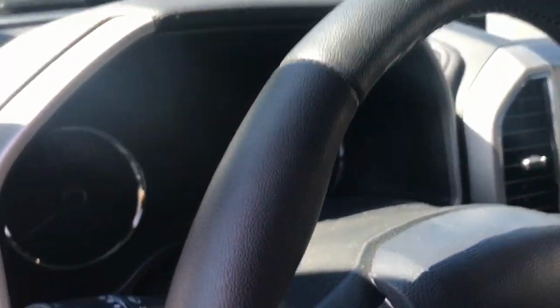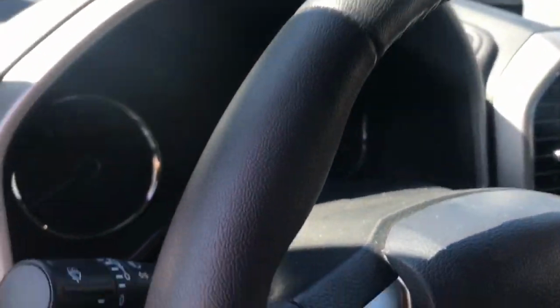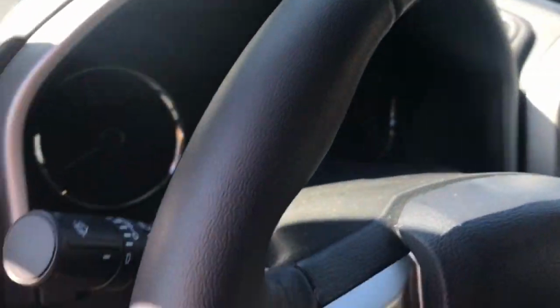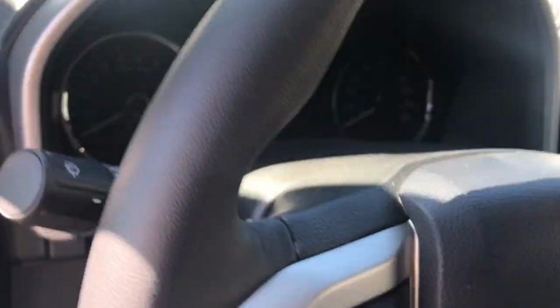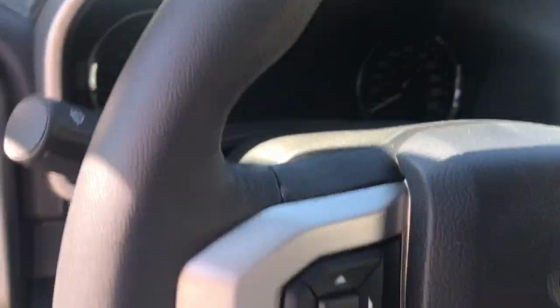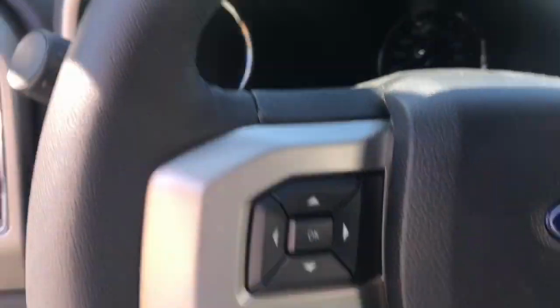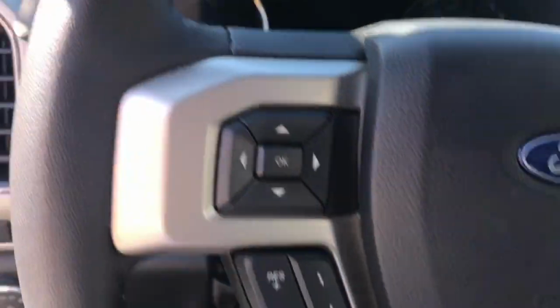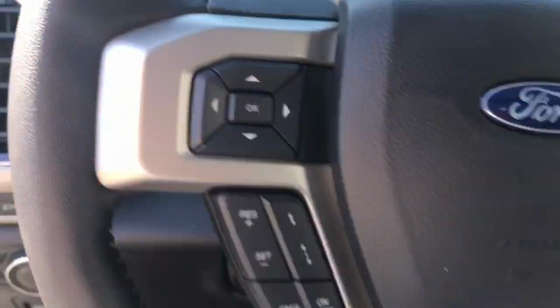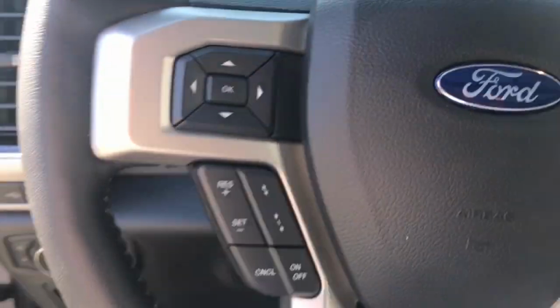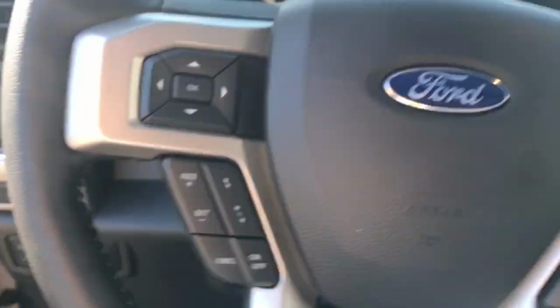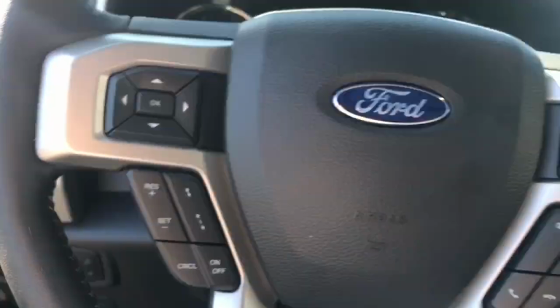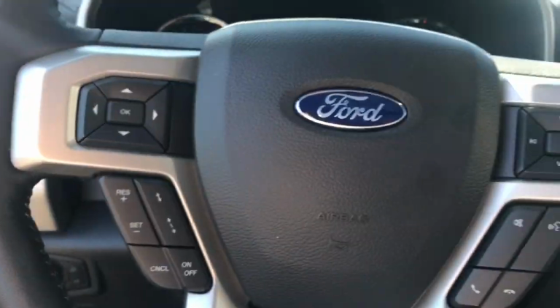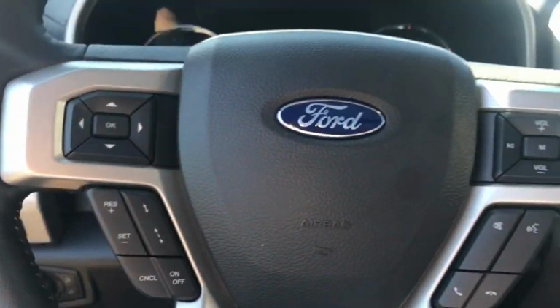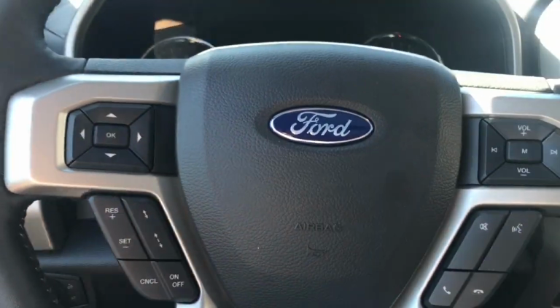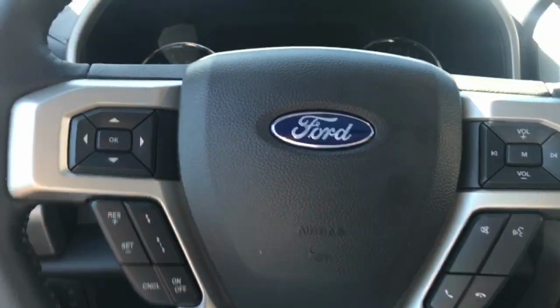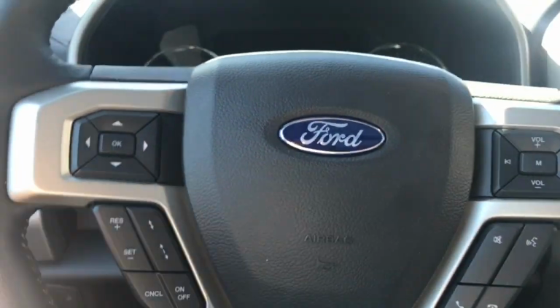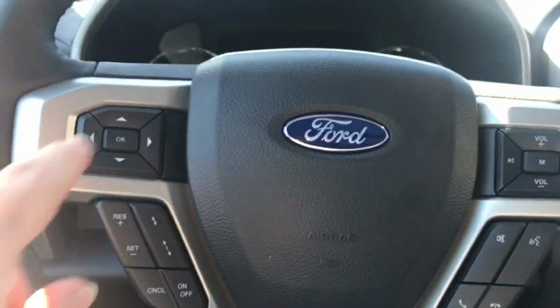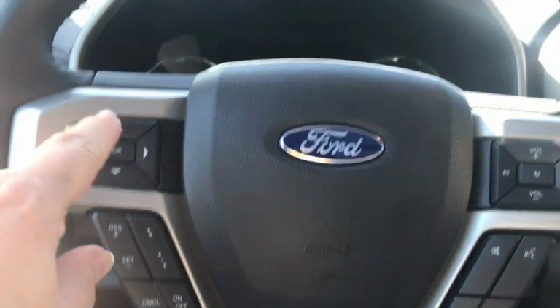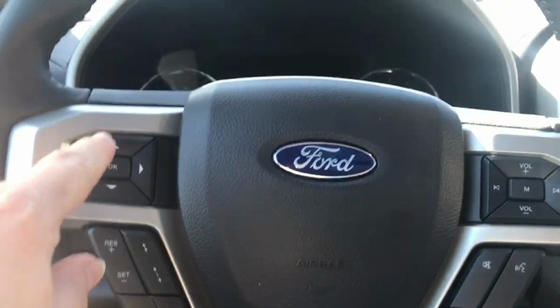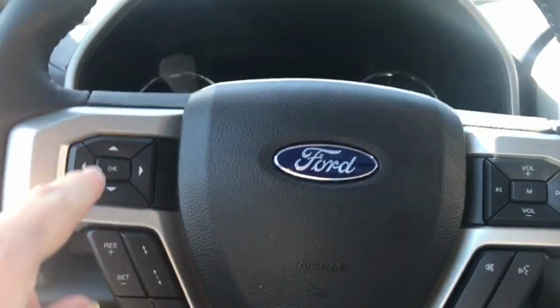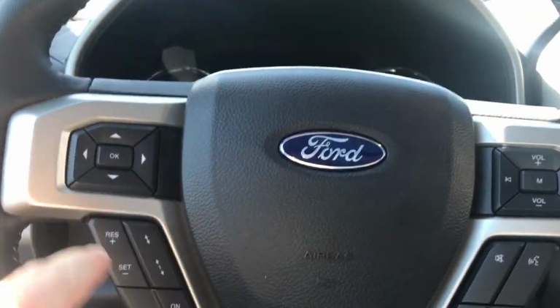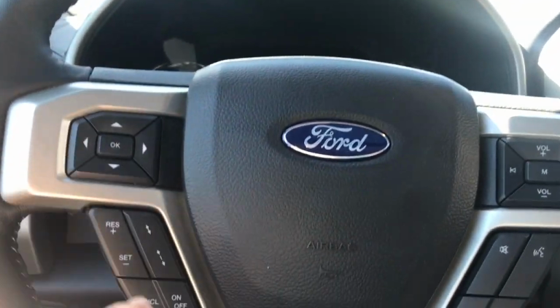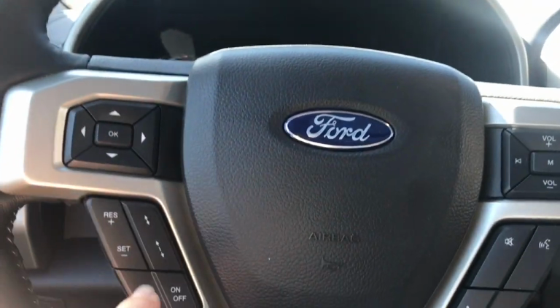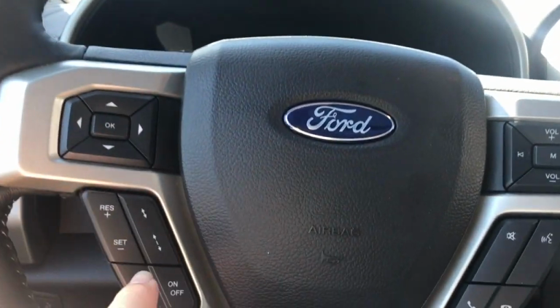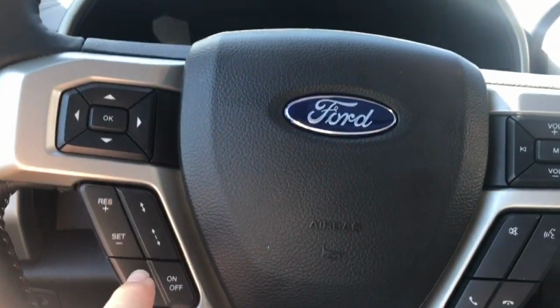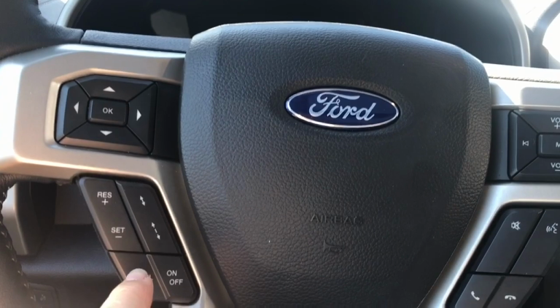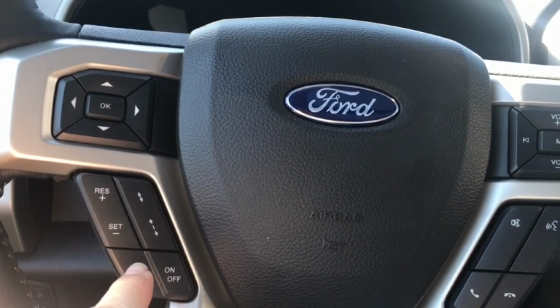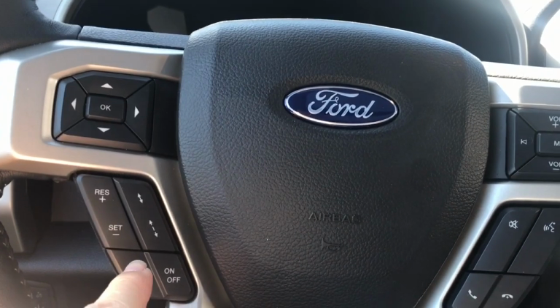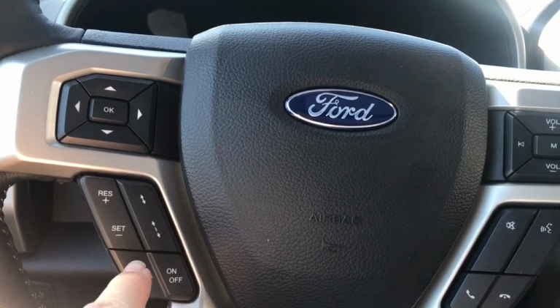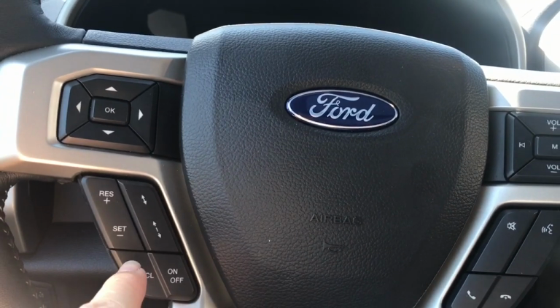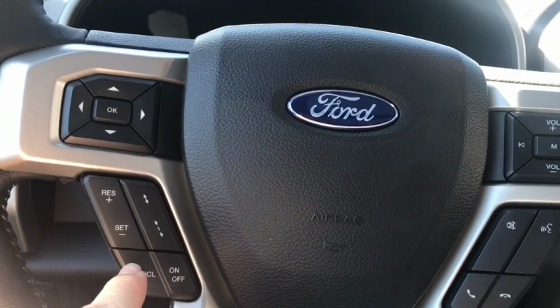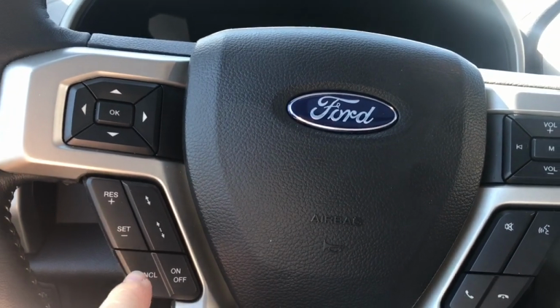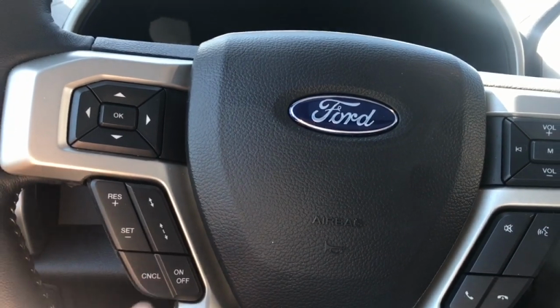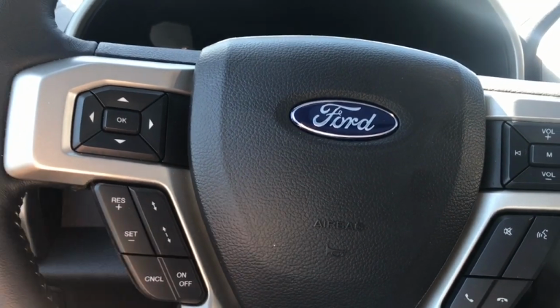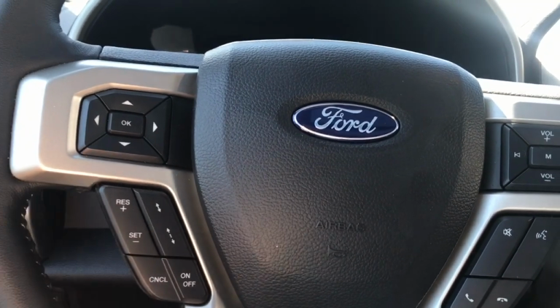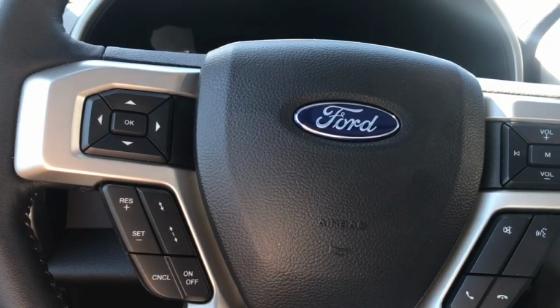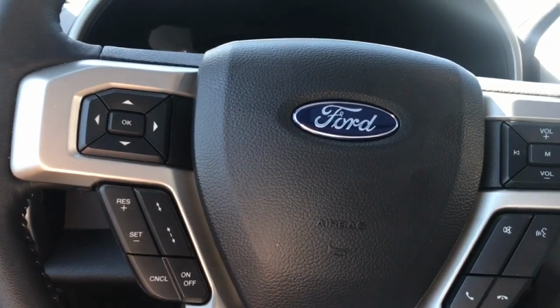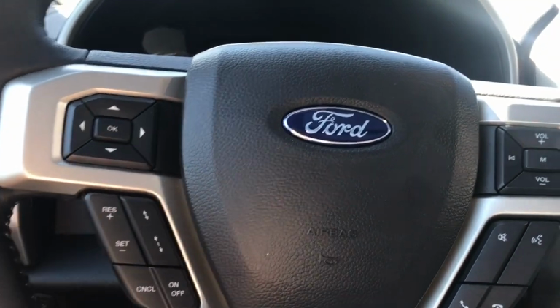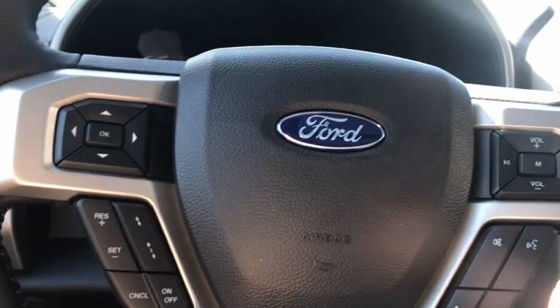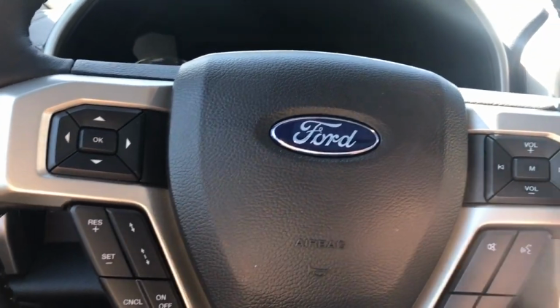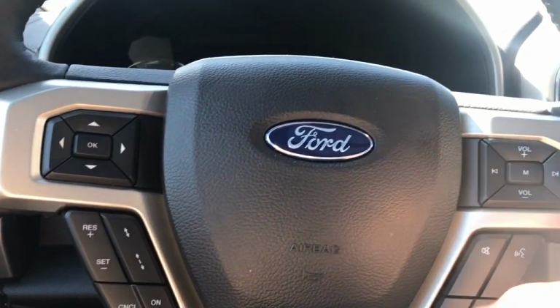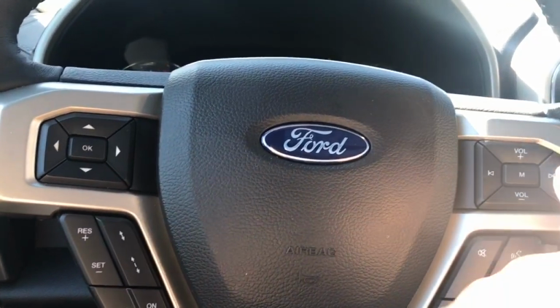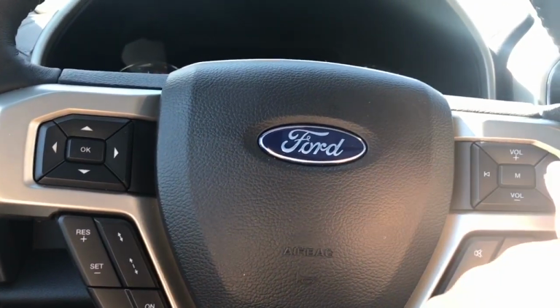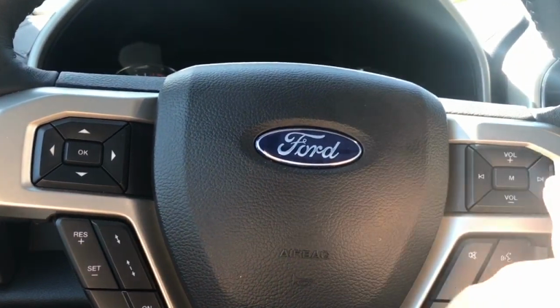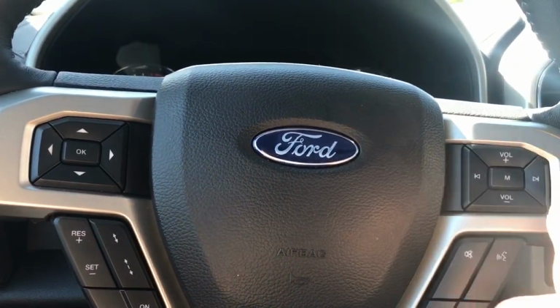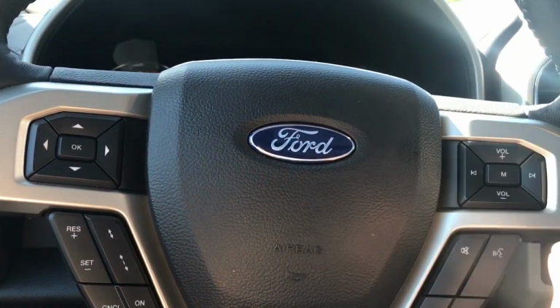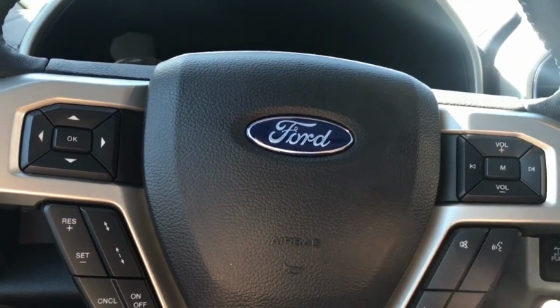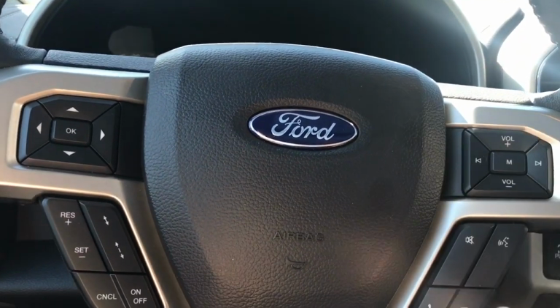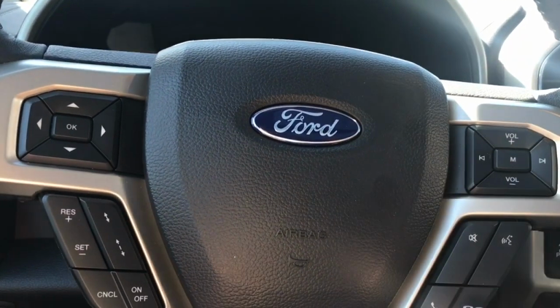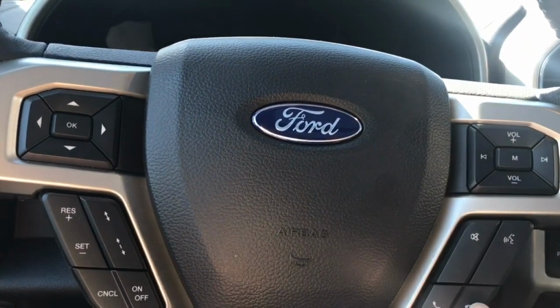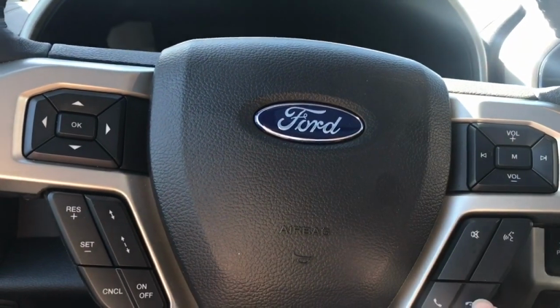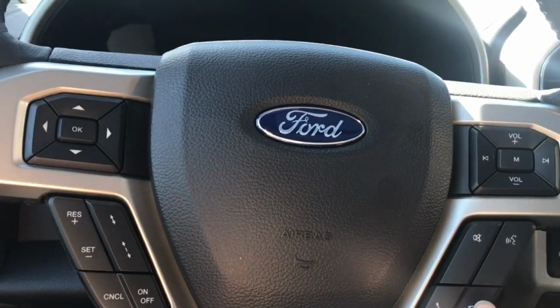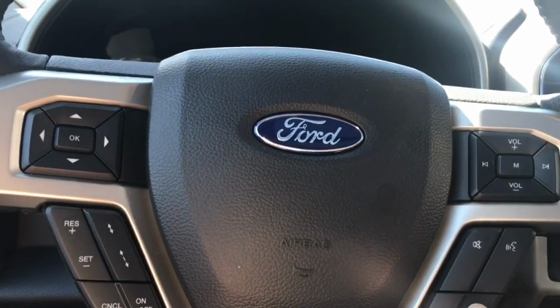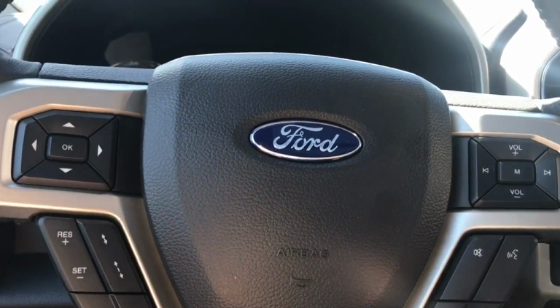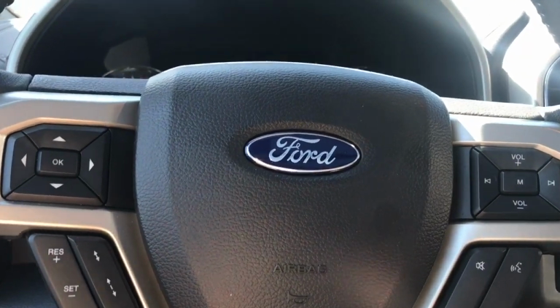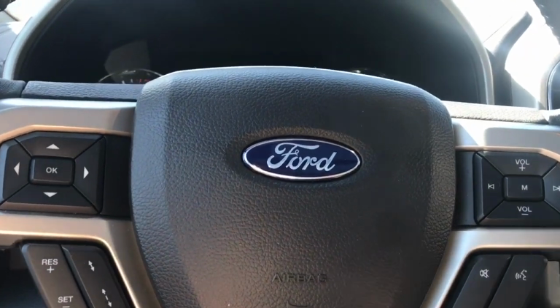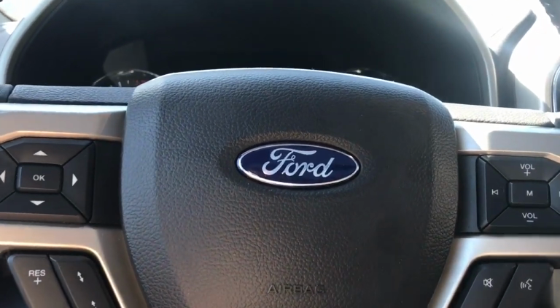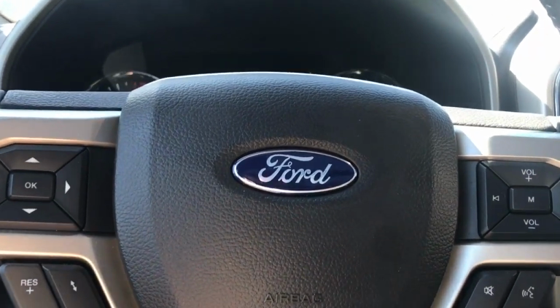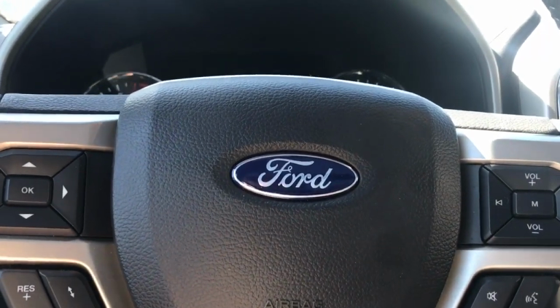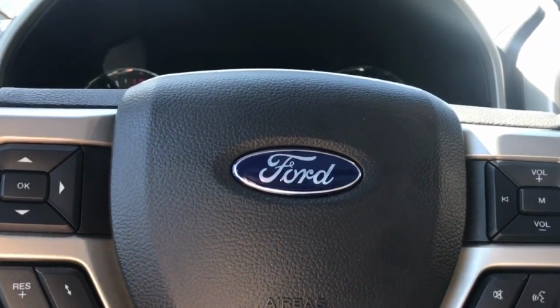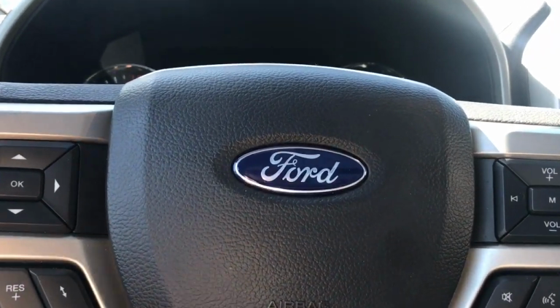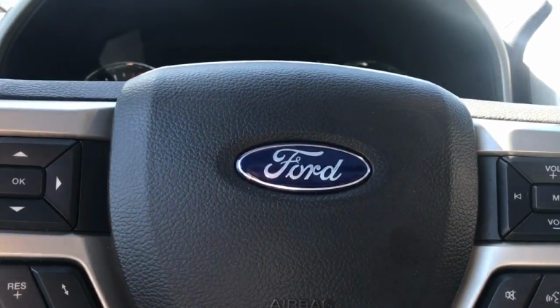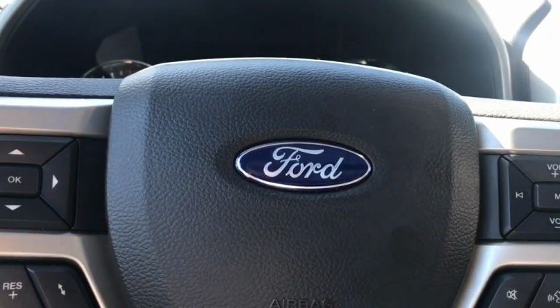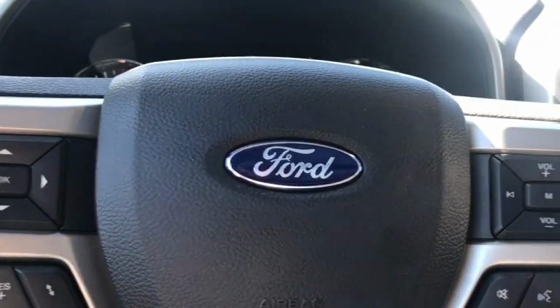On the face of the steering wheel are your dash controls, cruise control with adaptive cruise control, media with volume, and the SYNC voice-activated system.